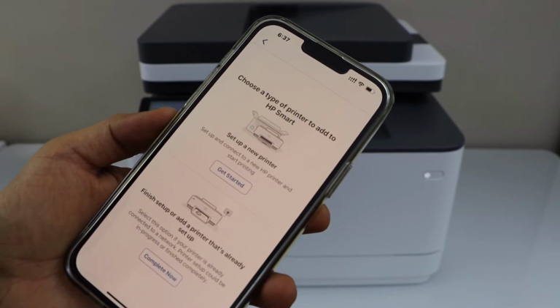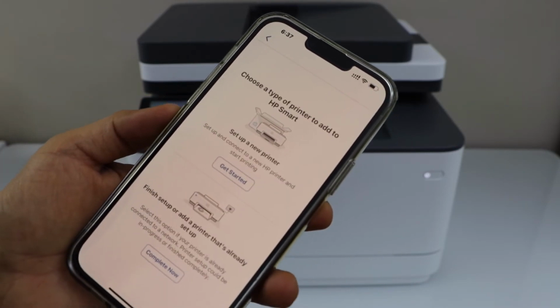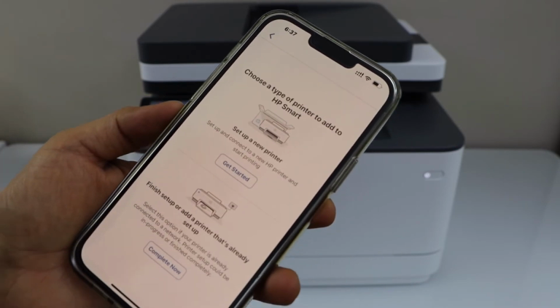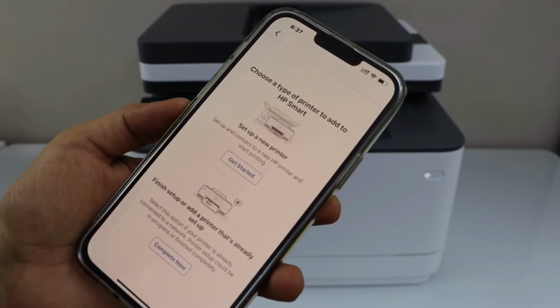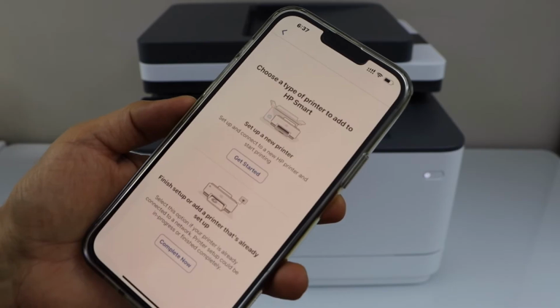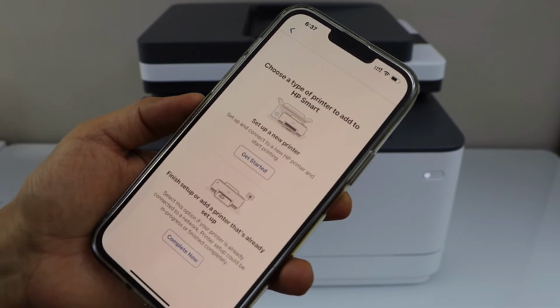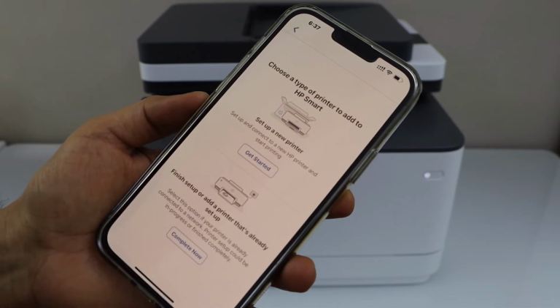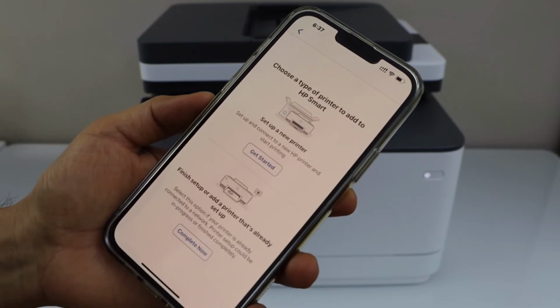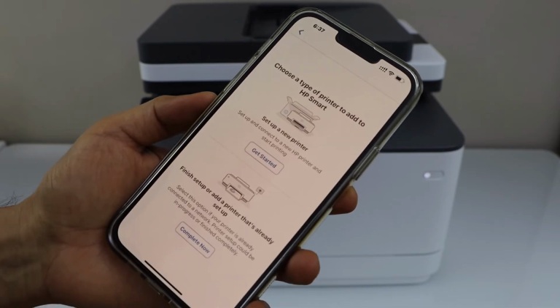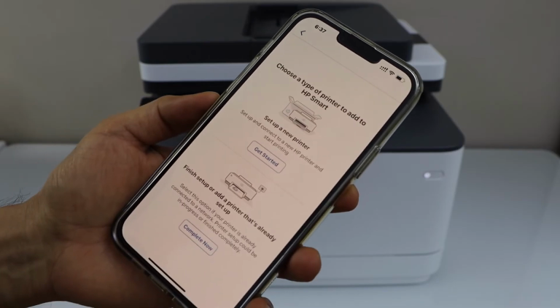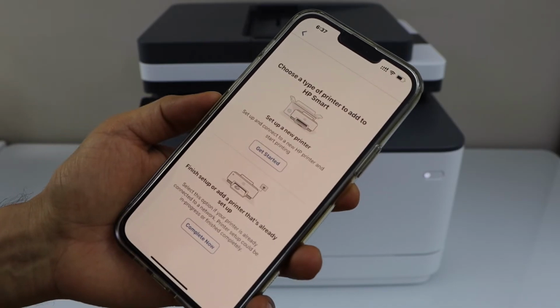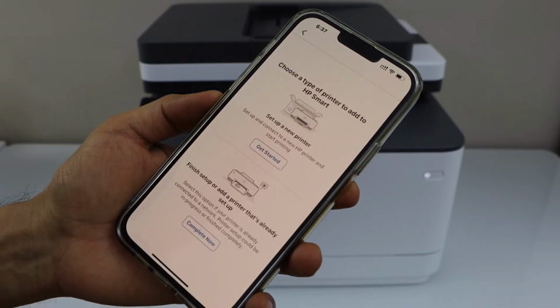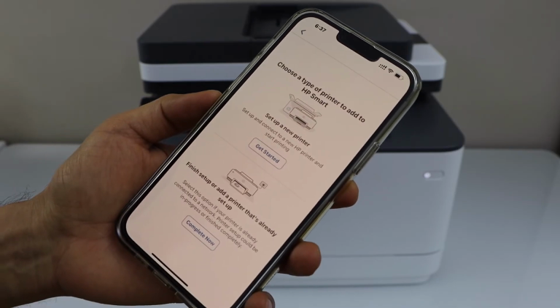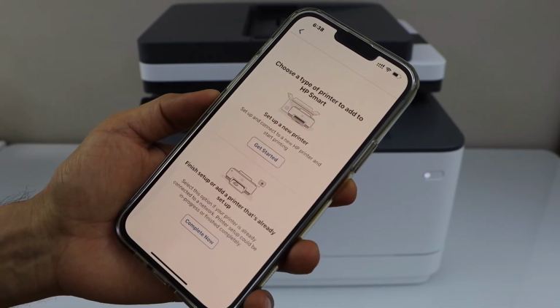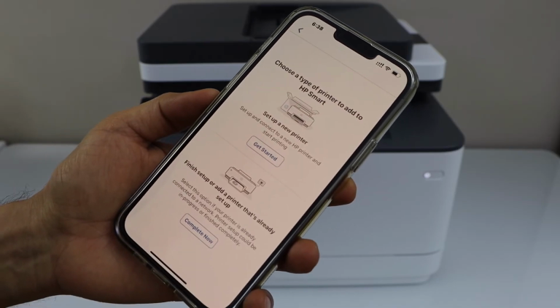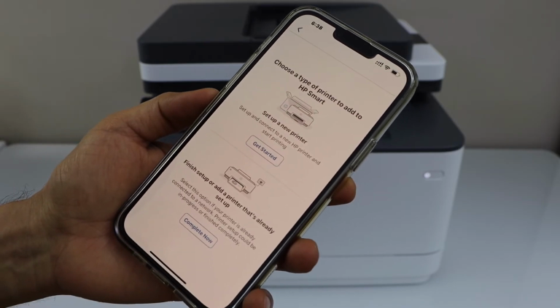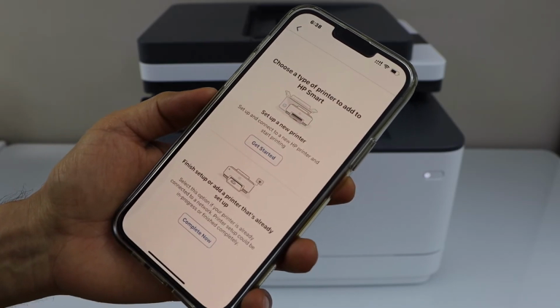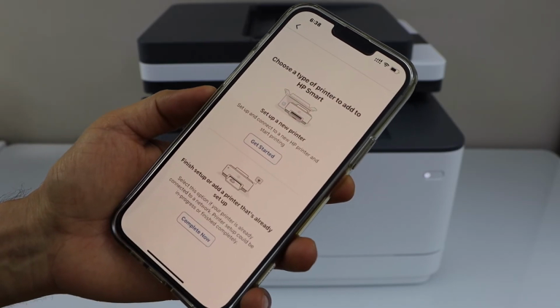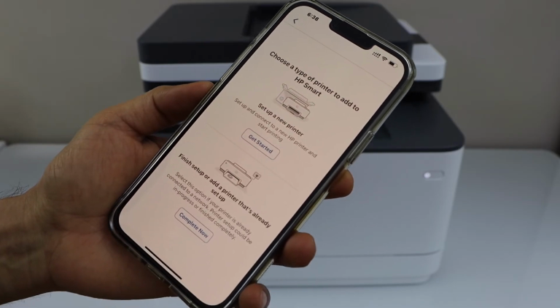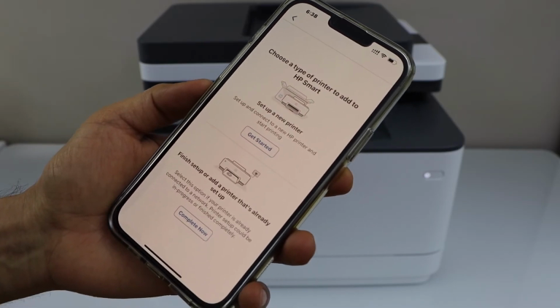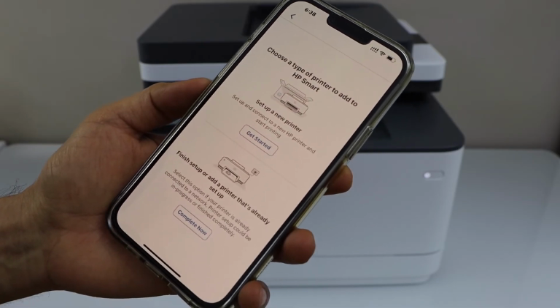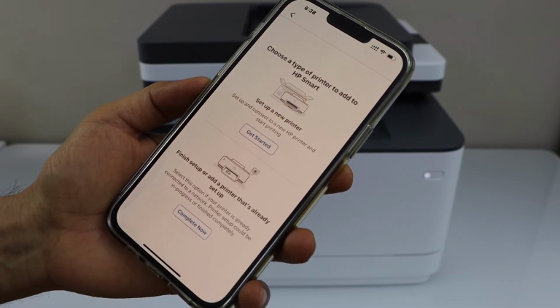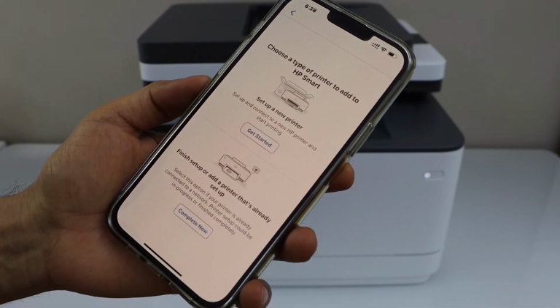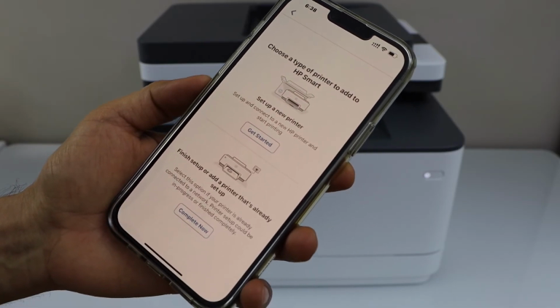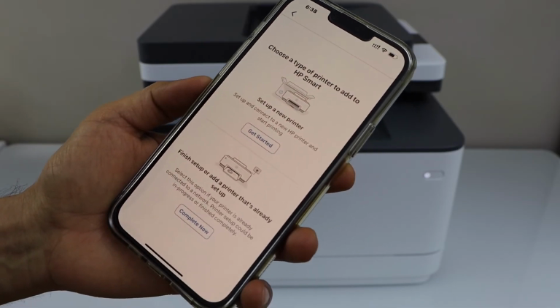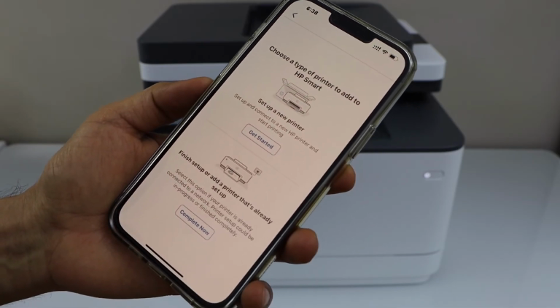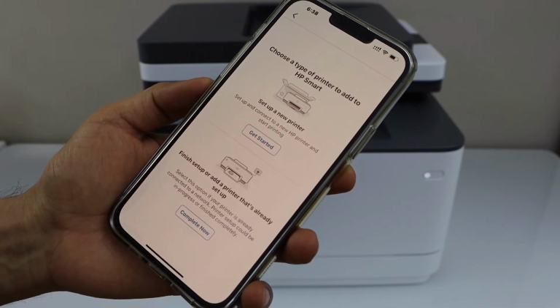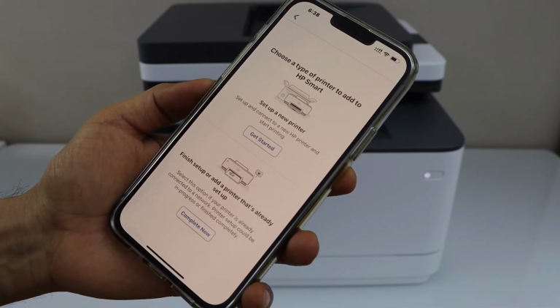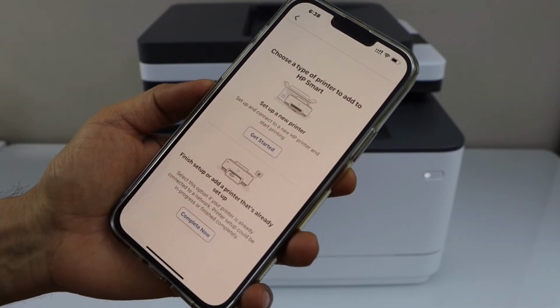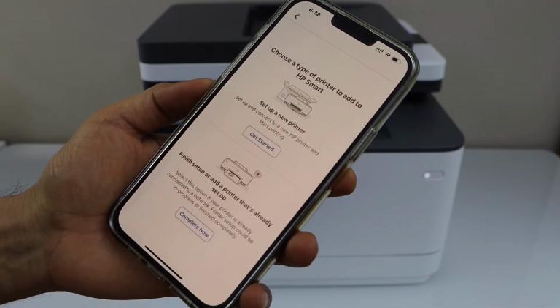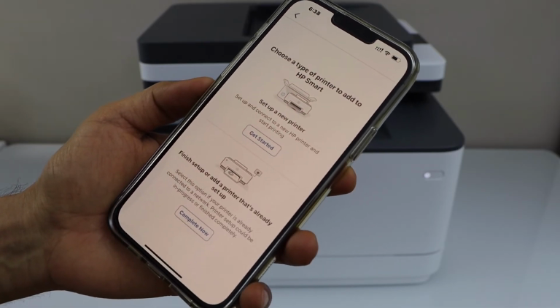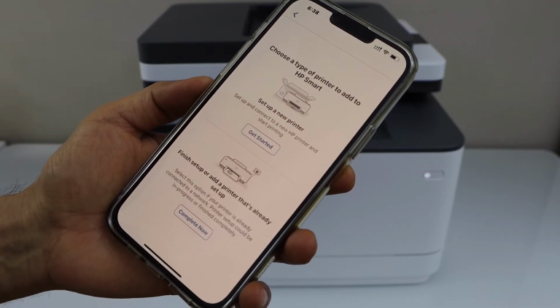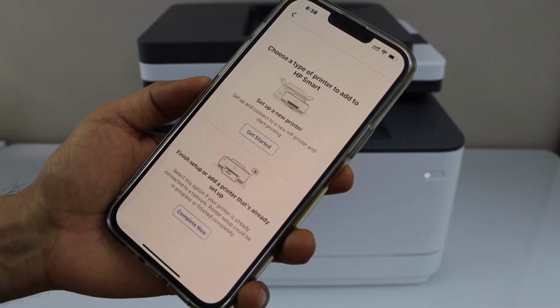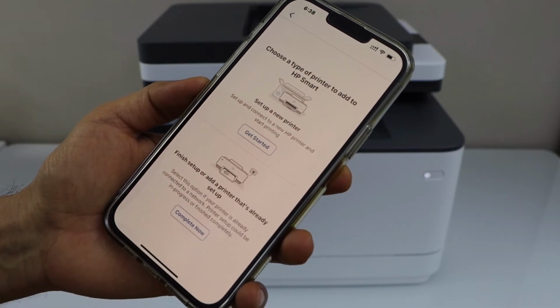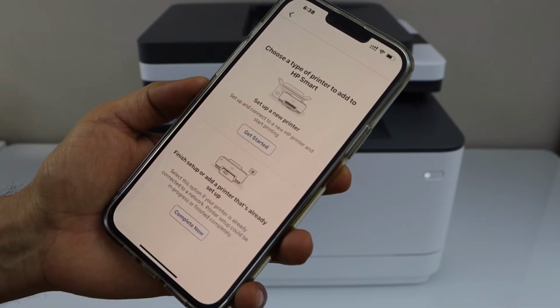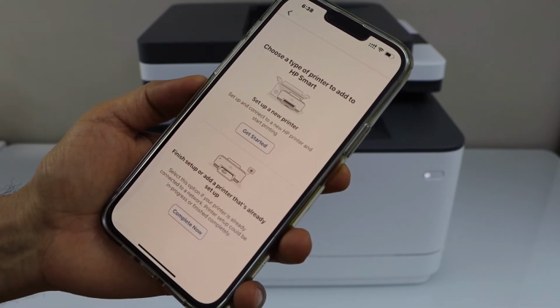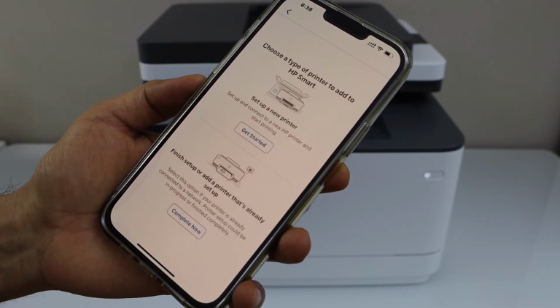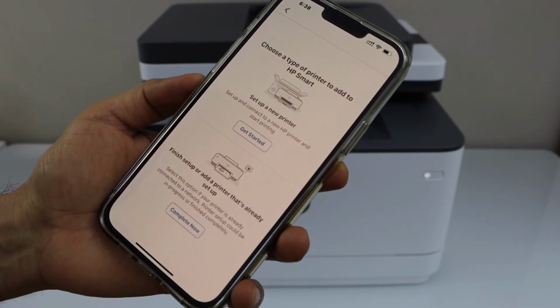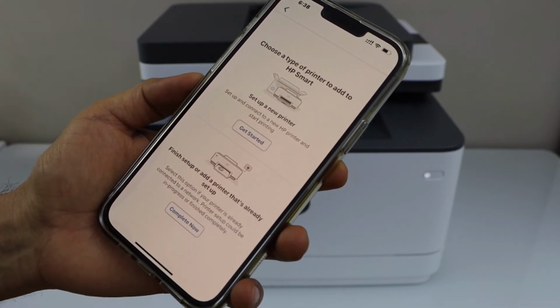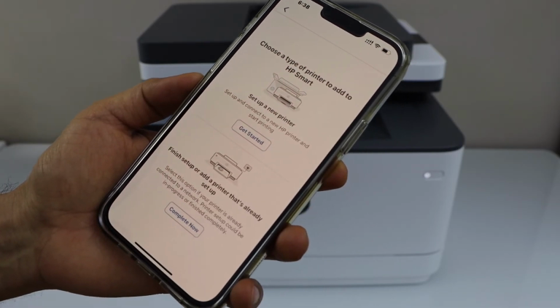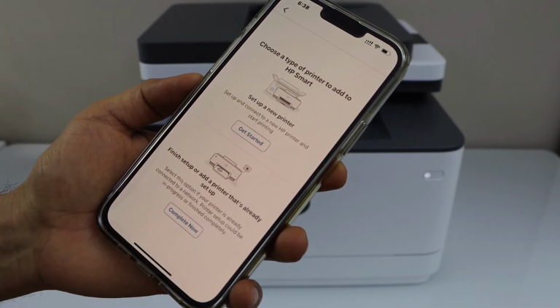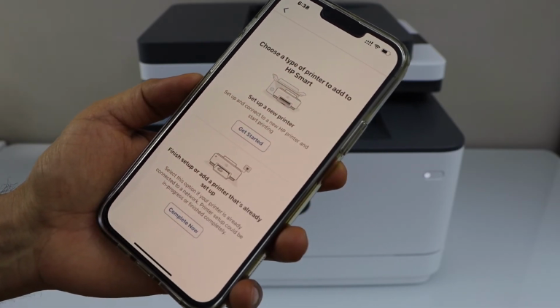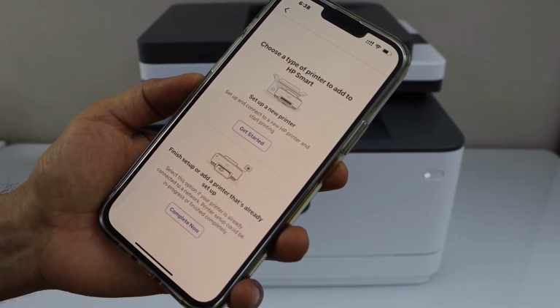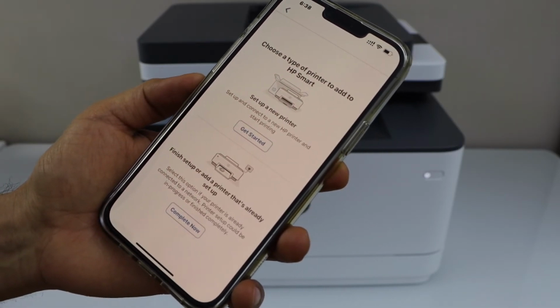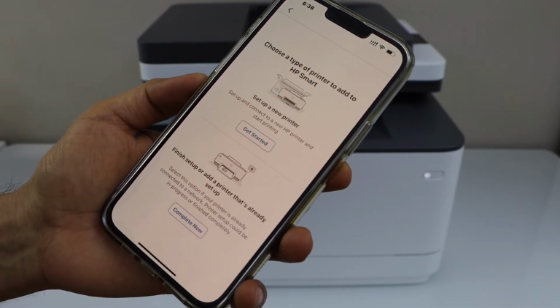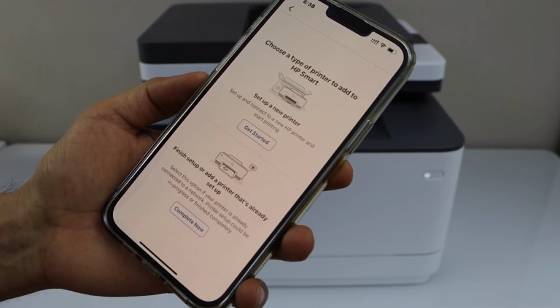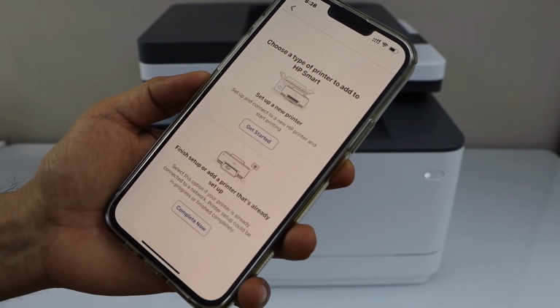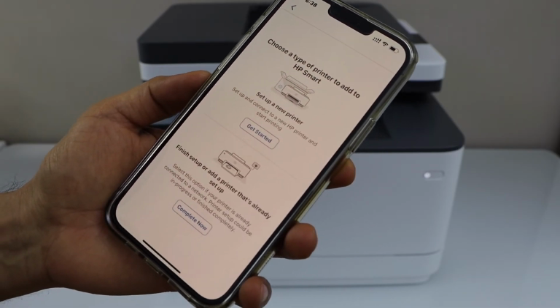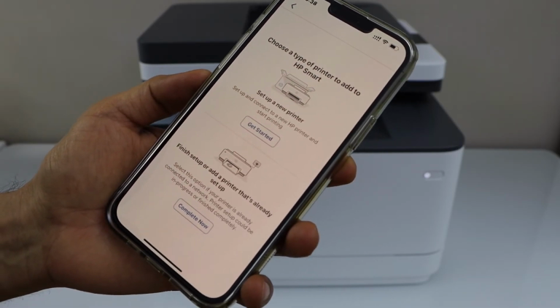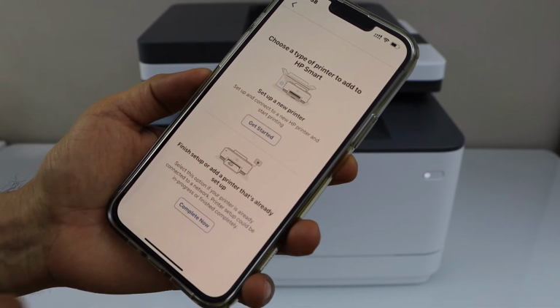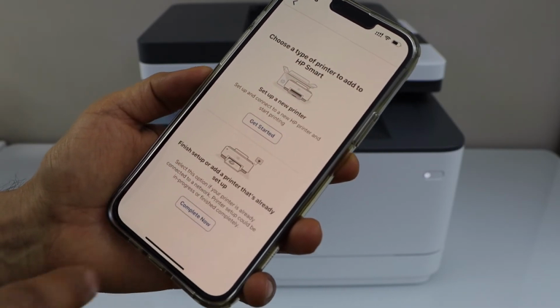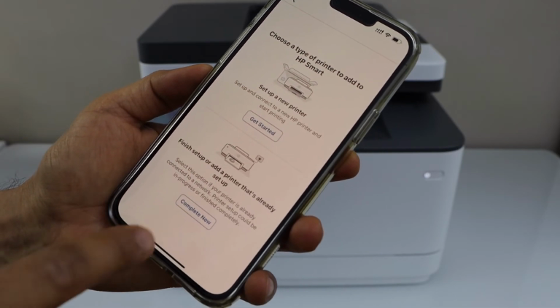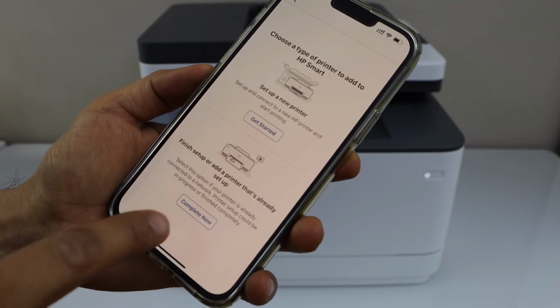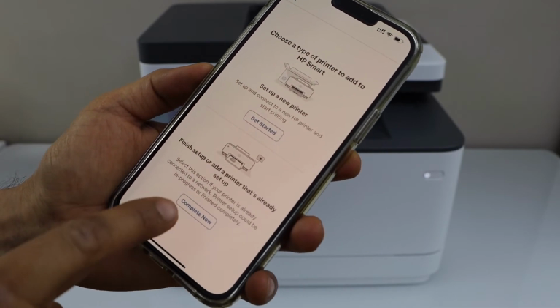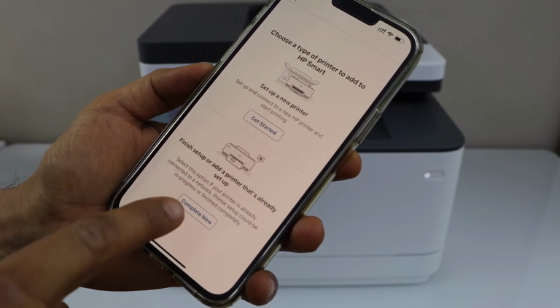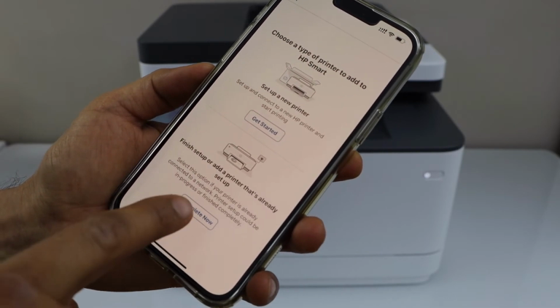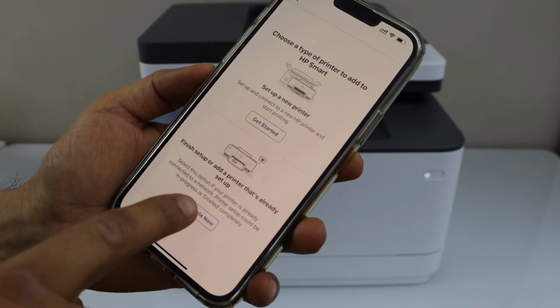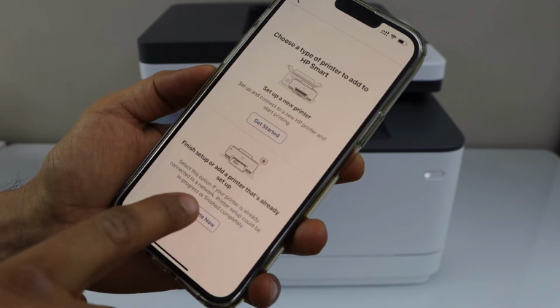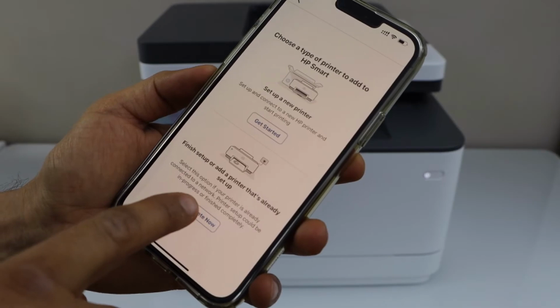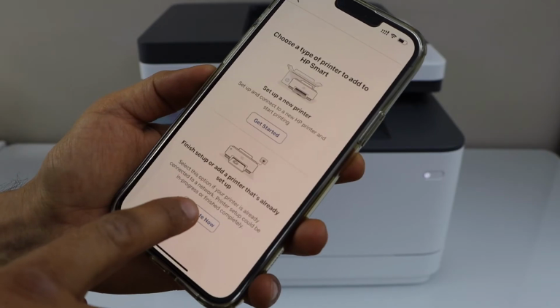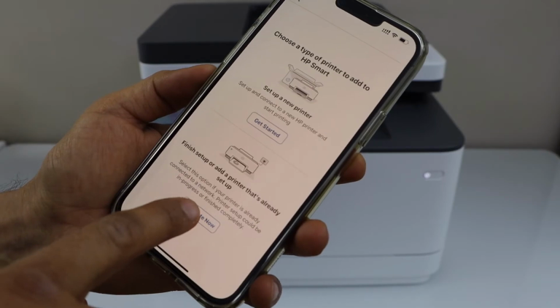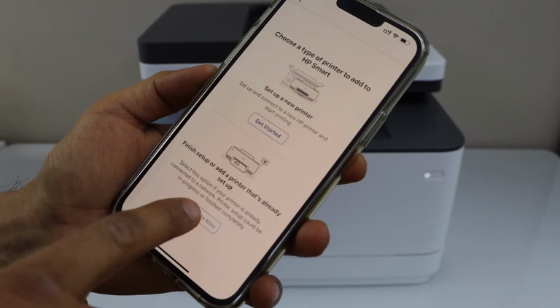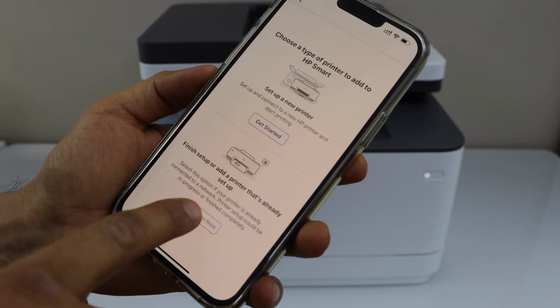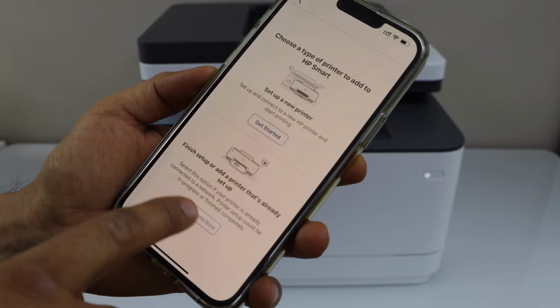Select the second option — finish setup. Then add a printer that's already set up and complete it now.